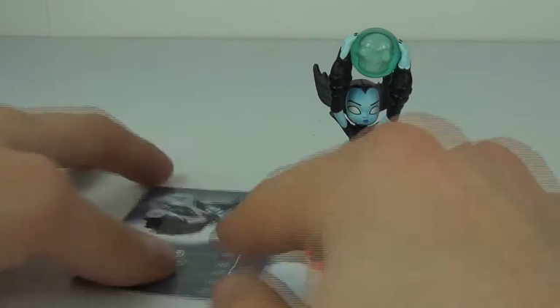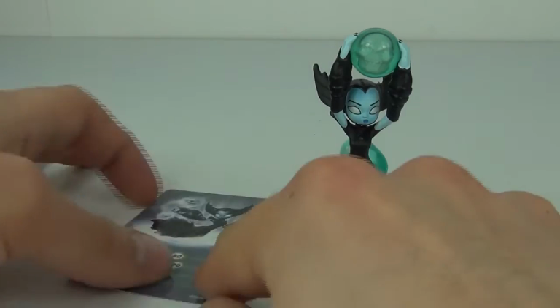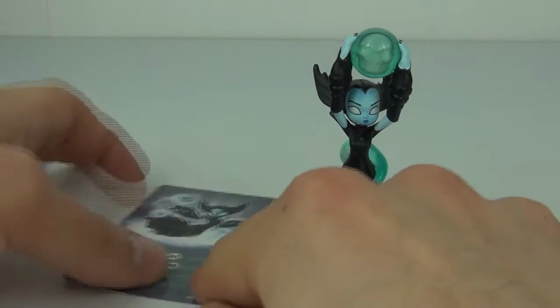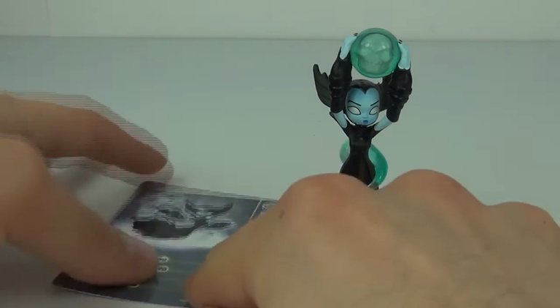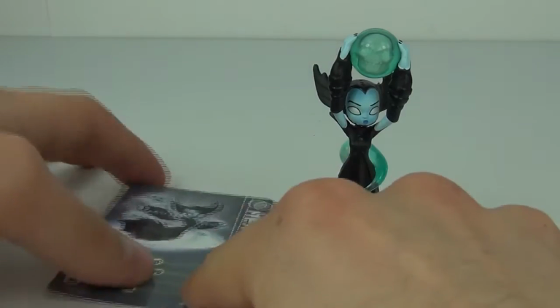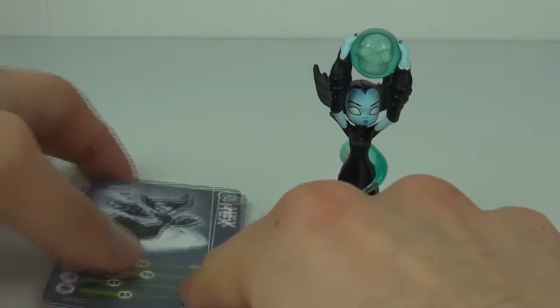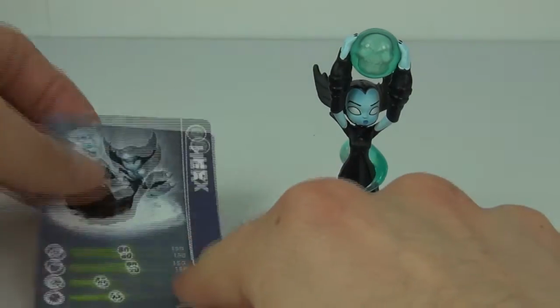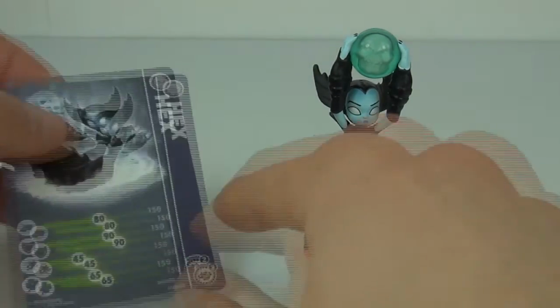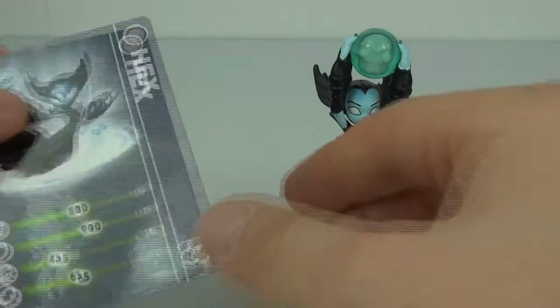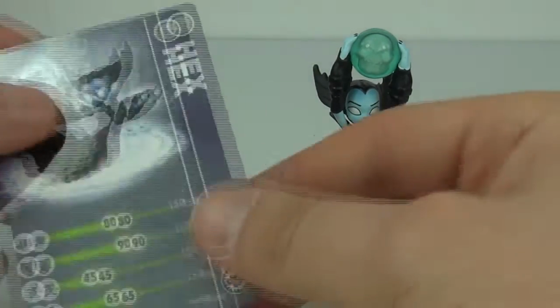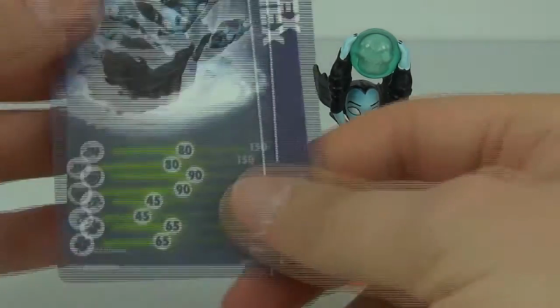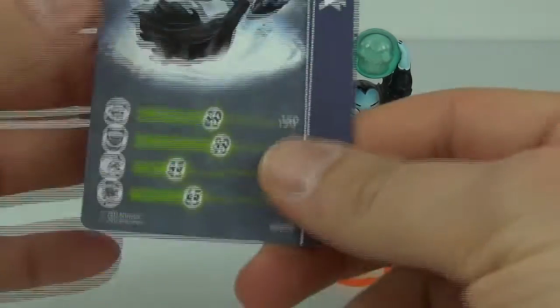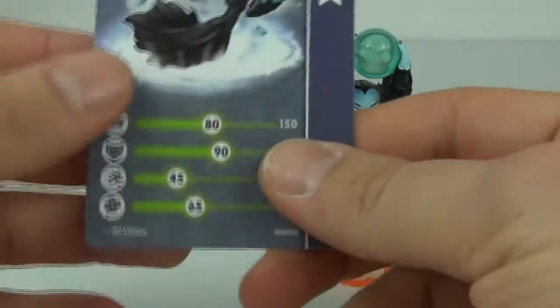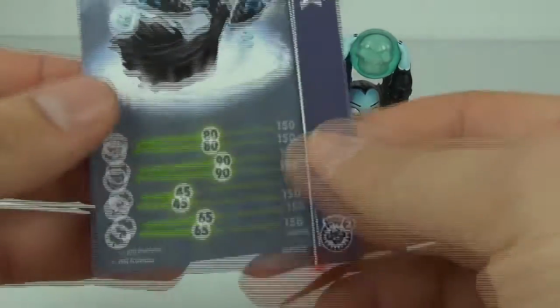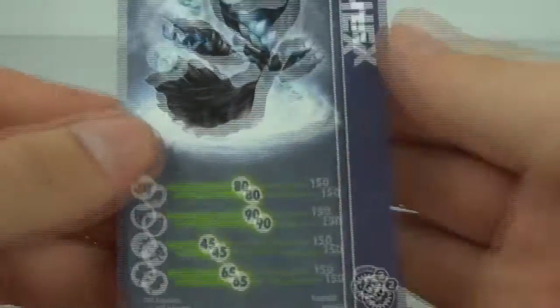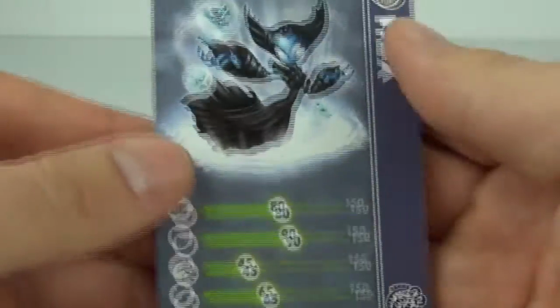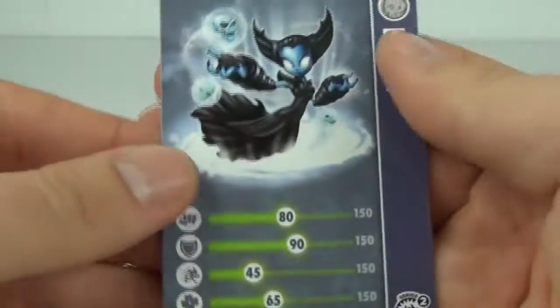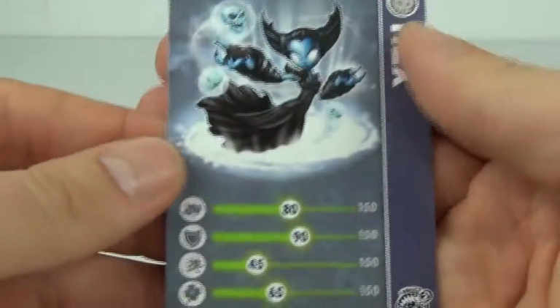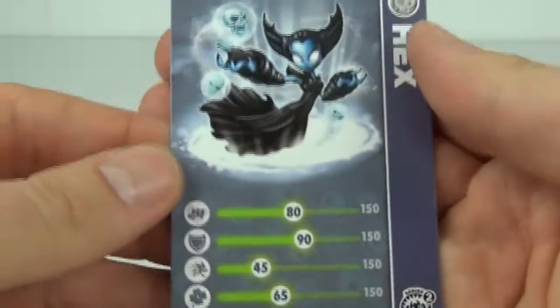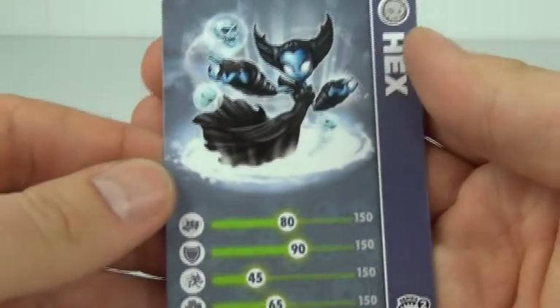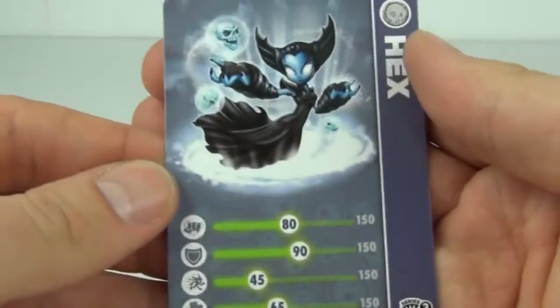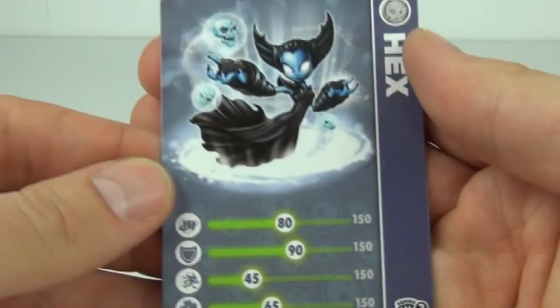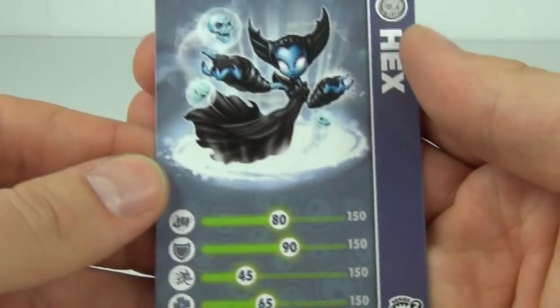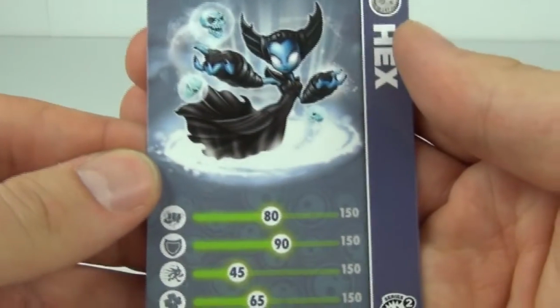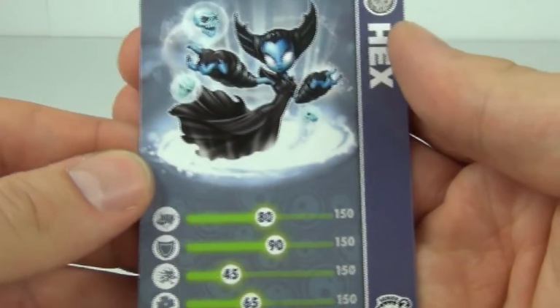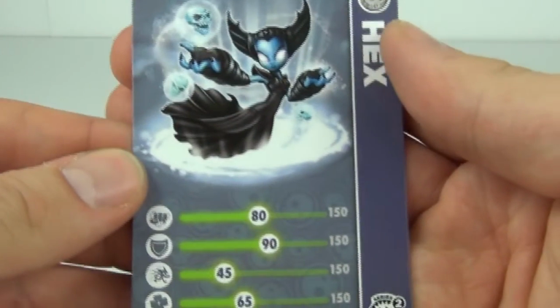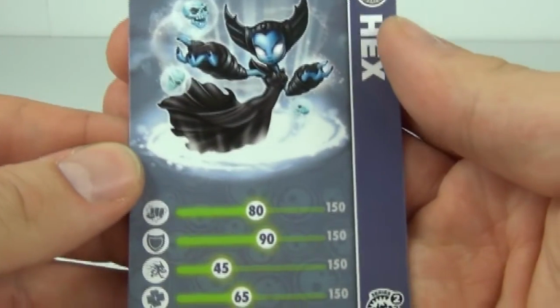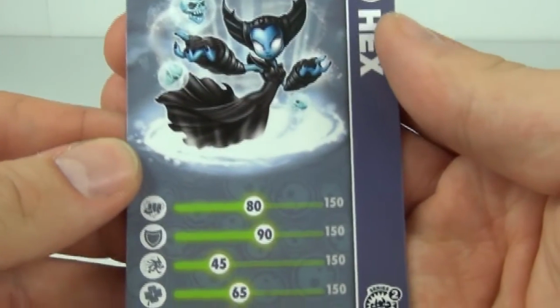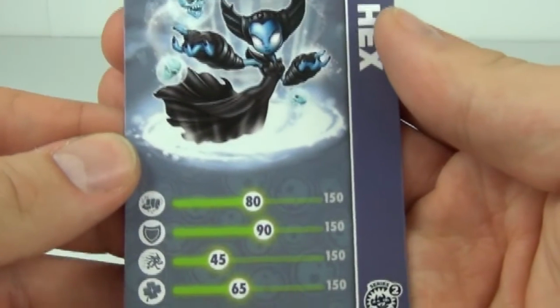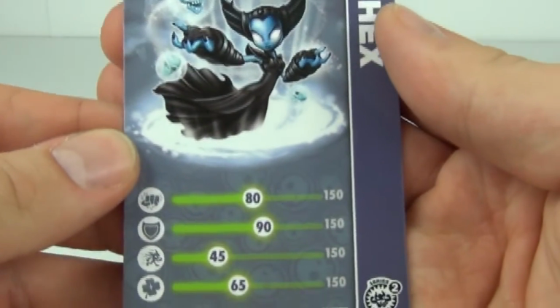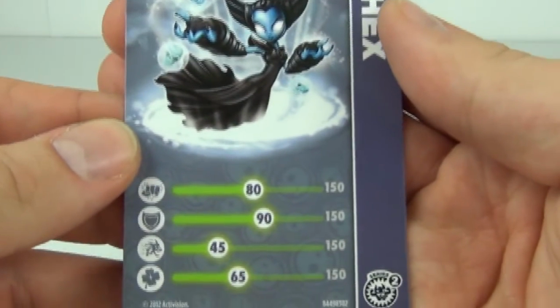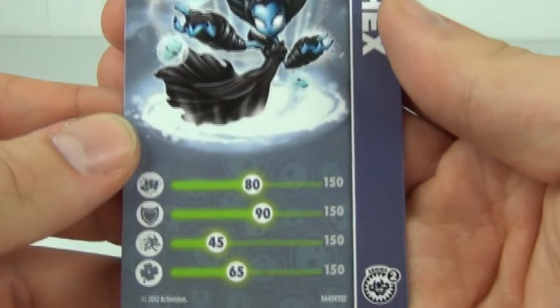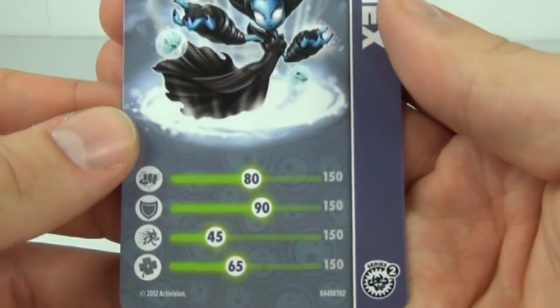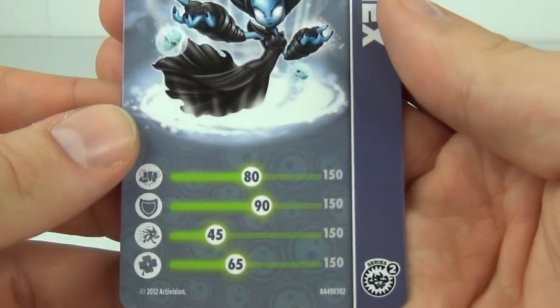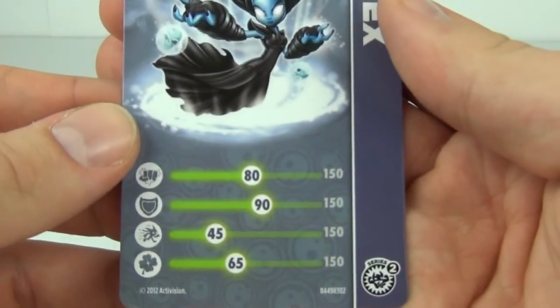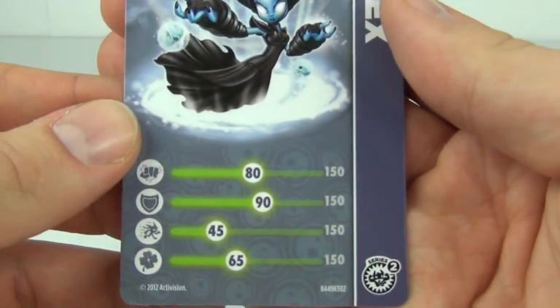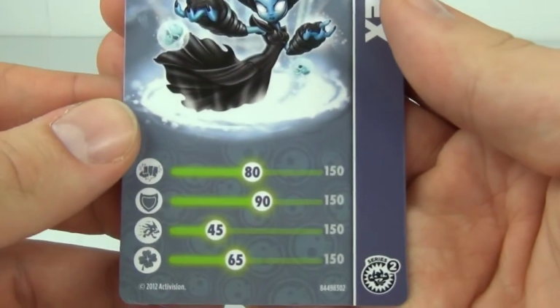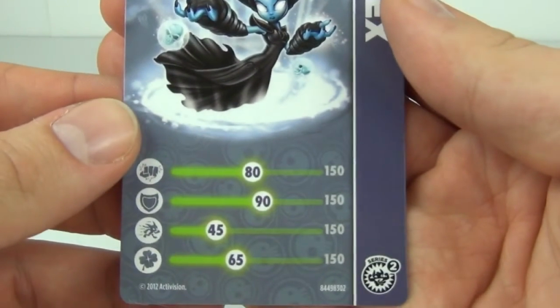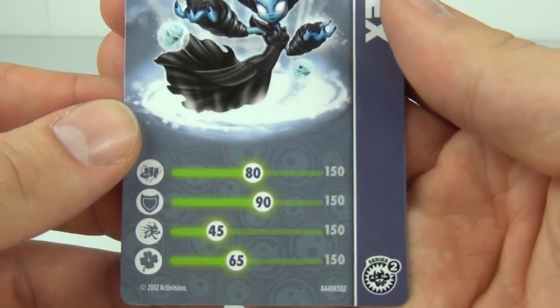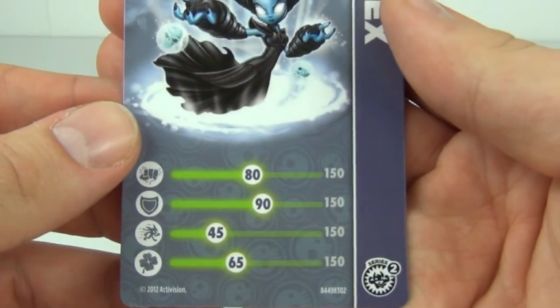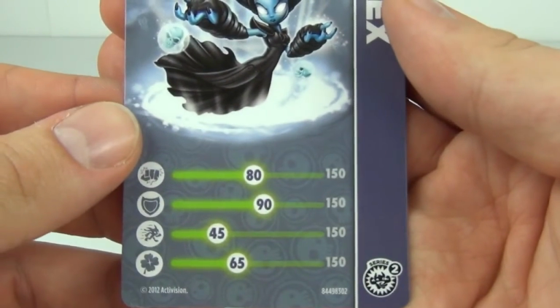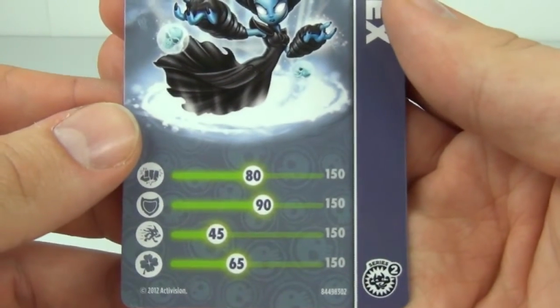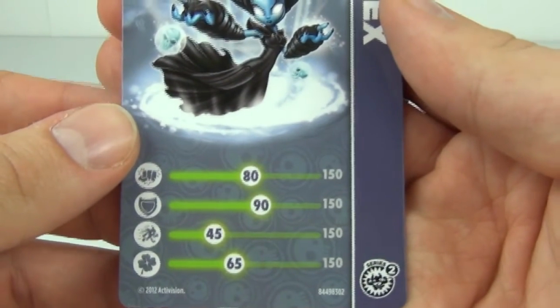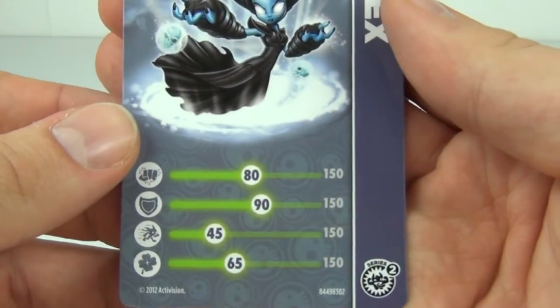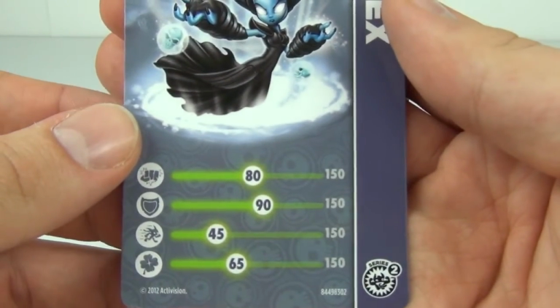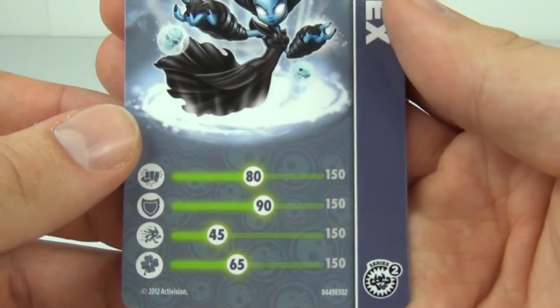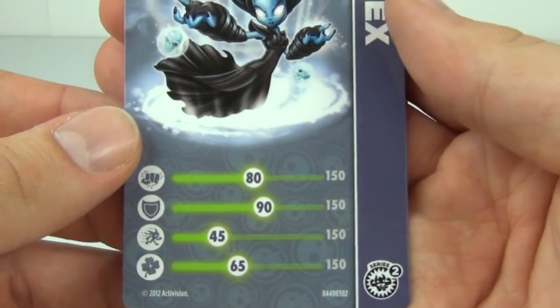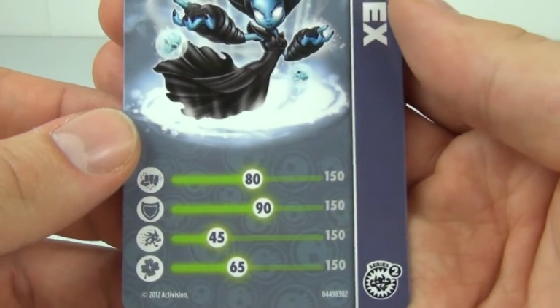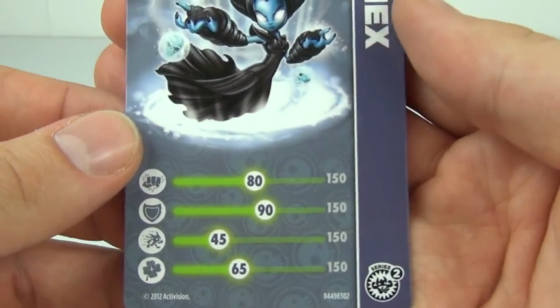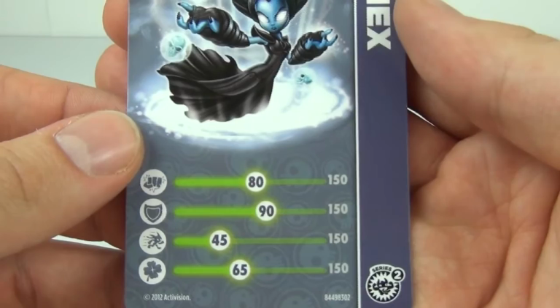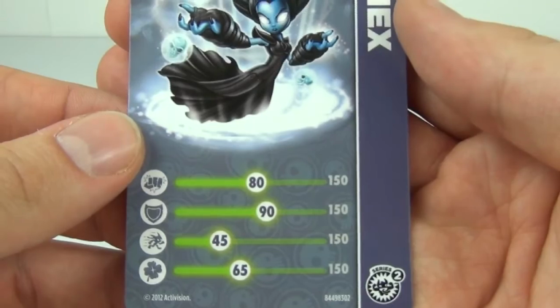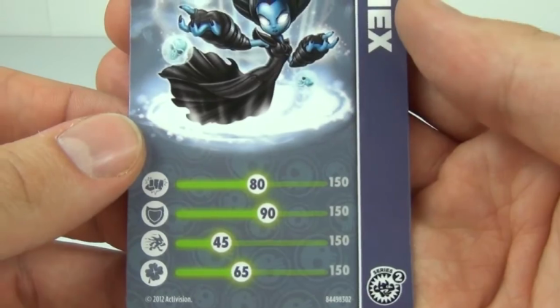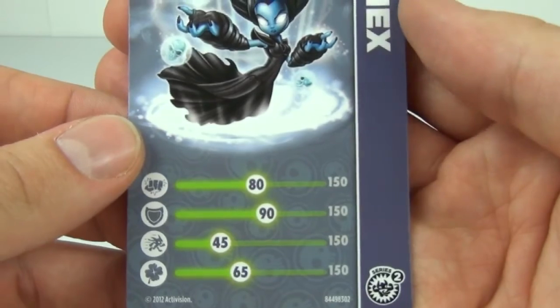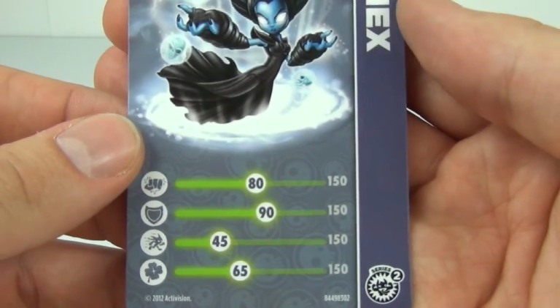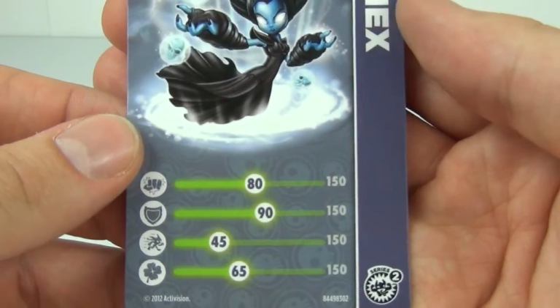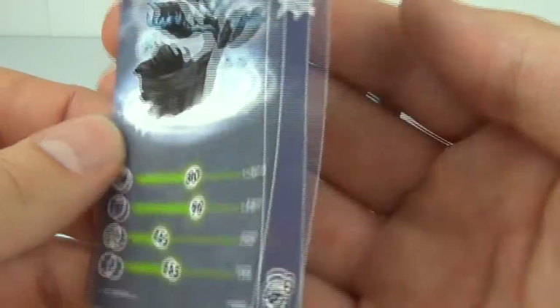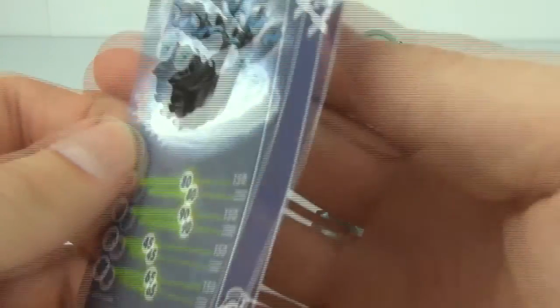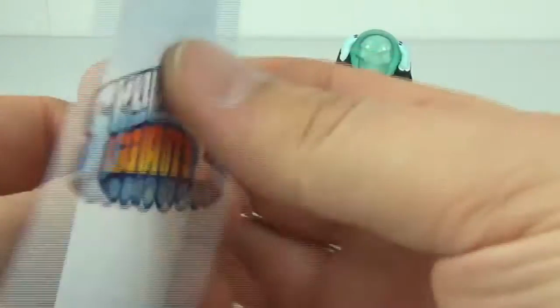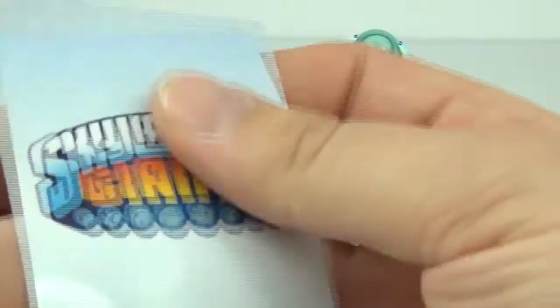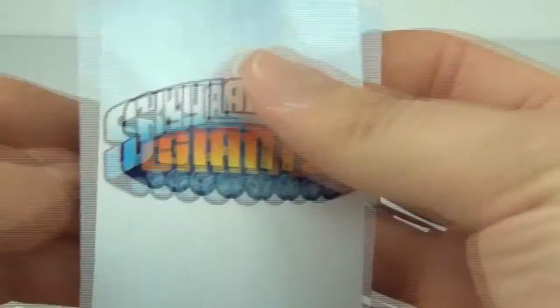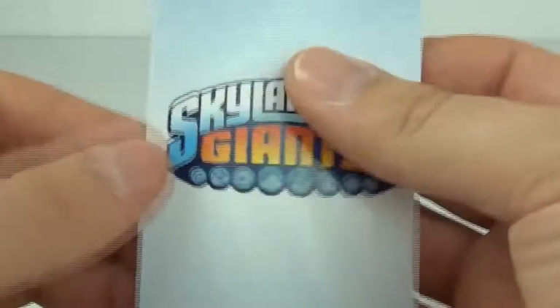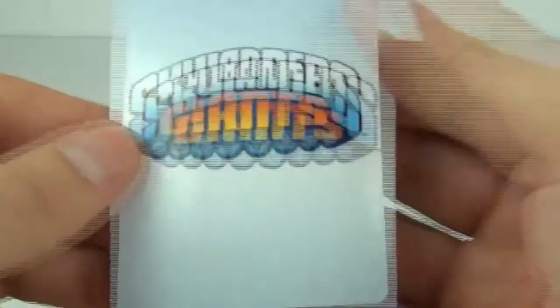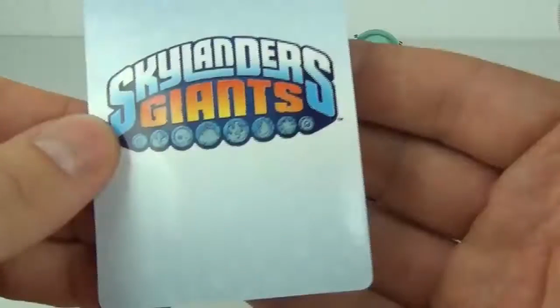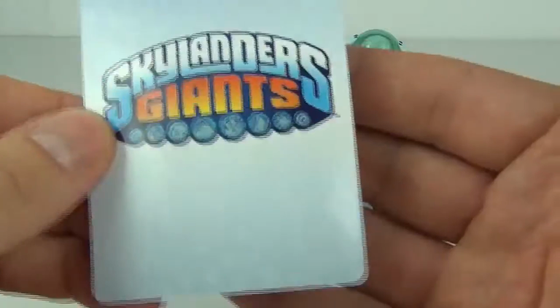And here is the stat card, and there you can see all the stats that go along with this character.